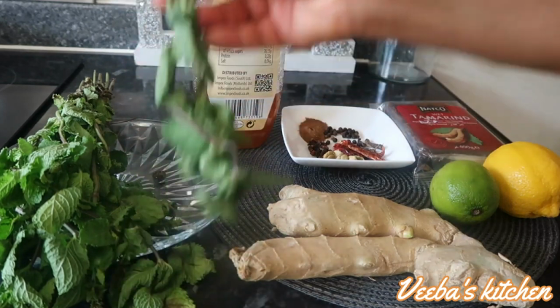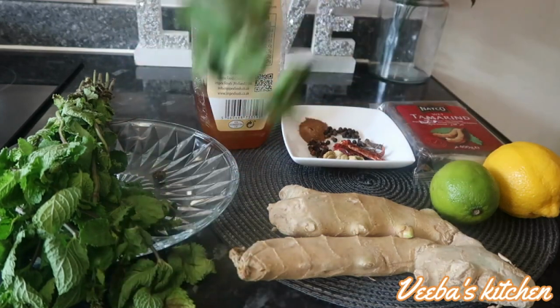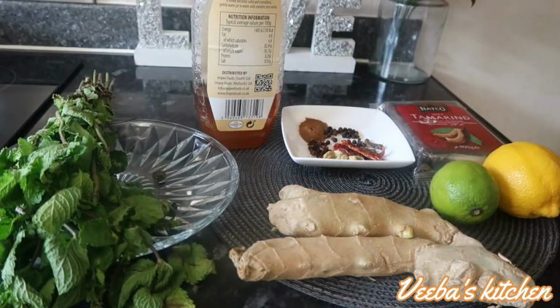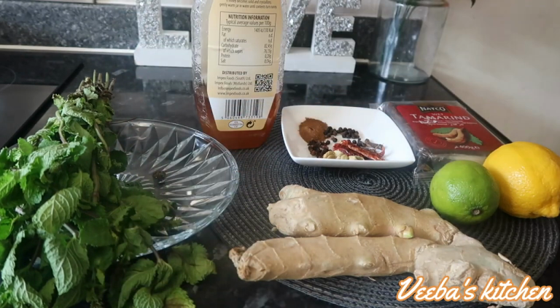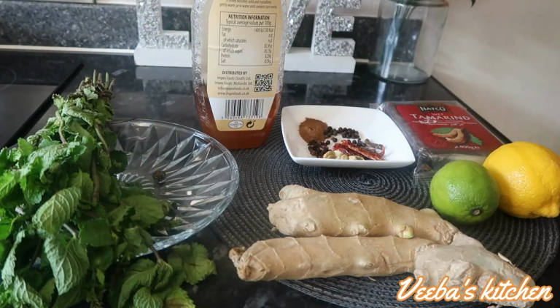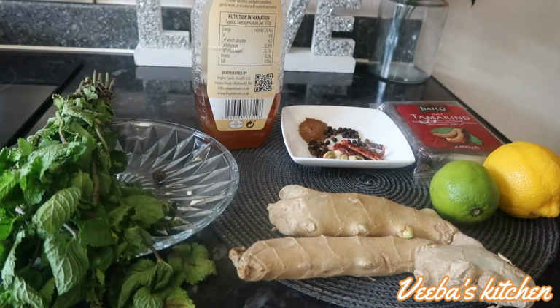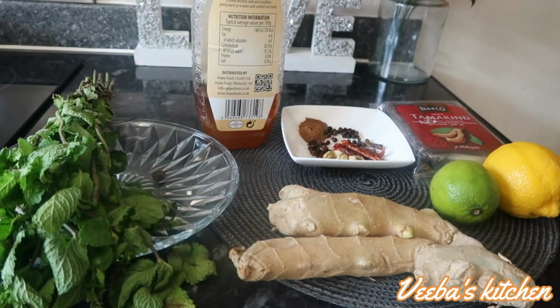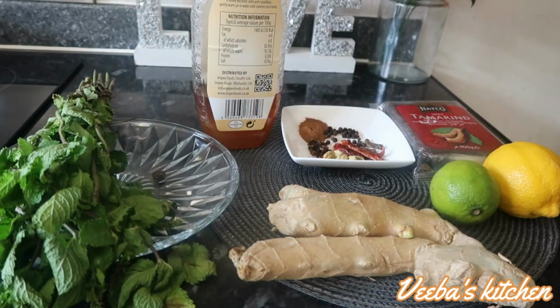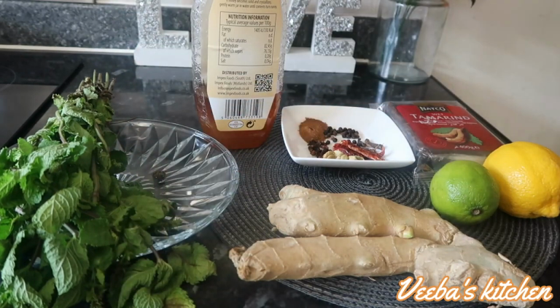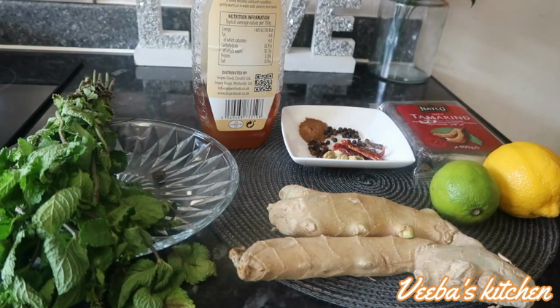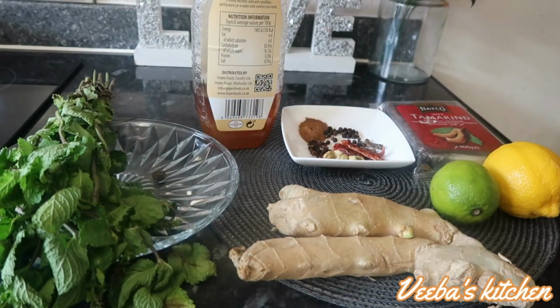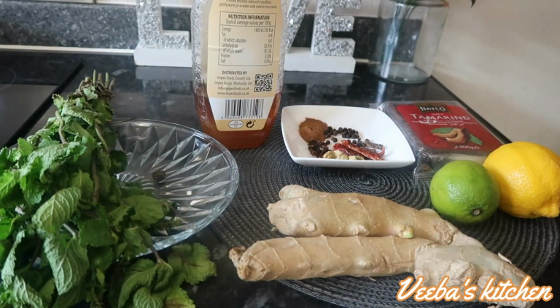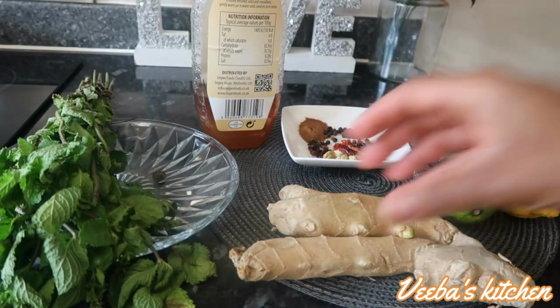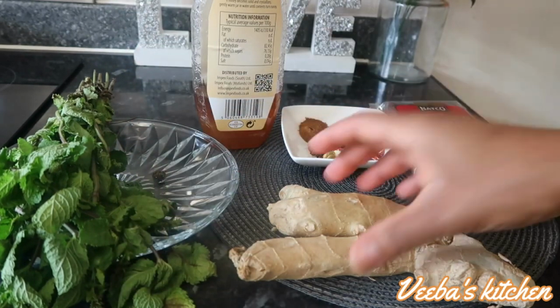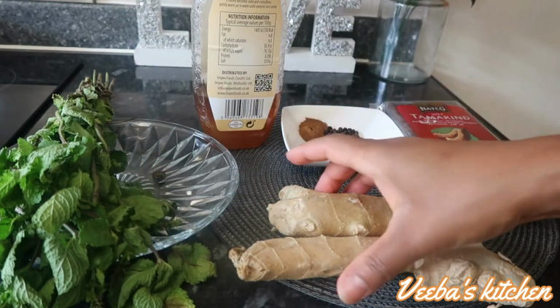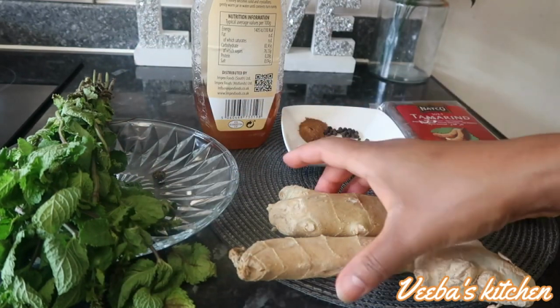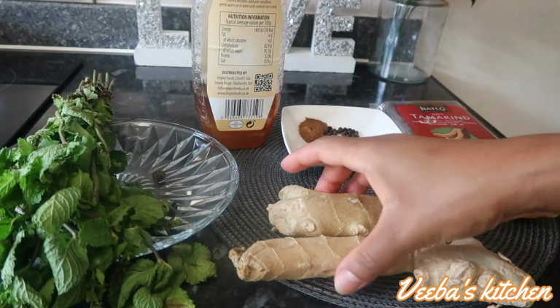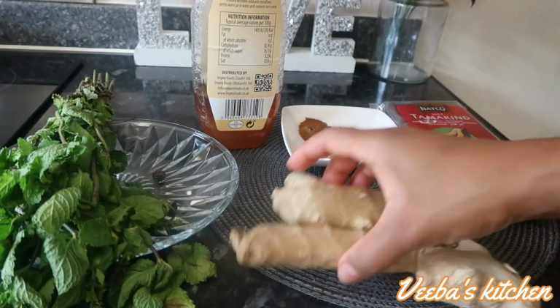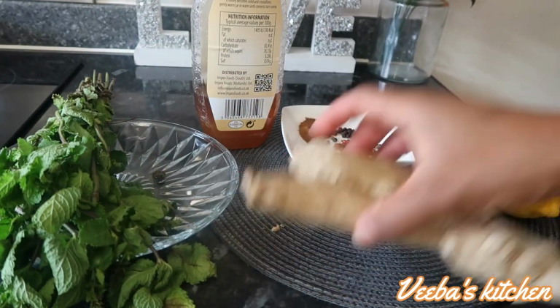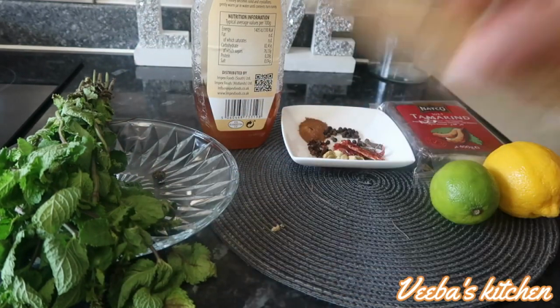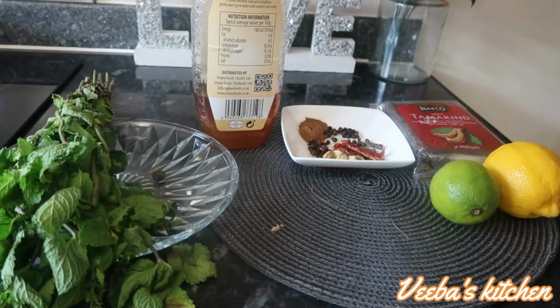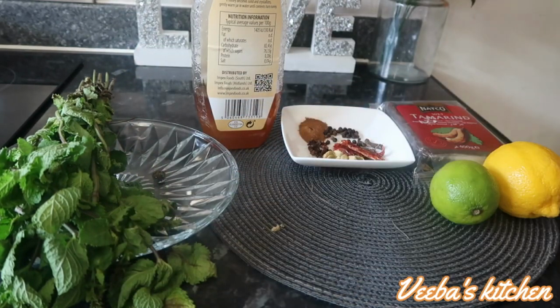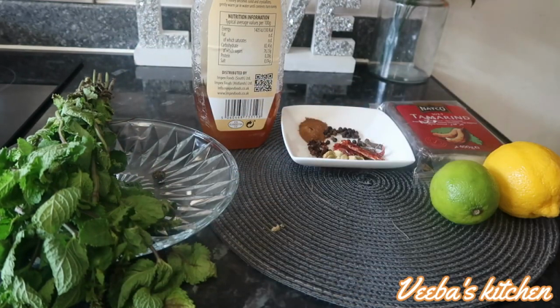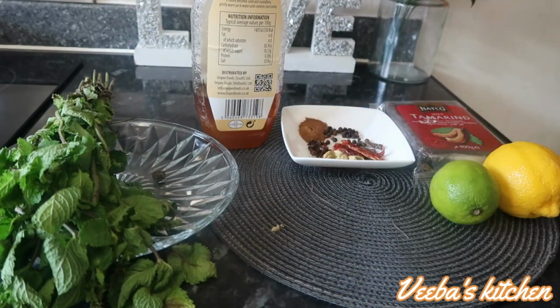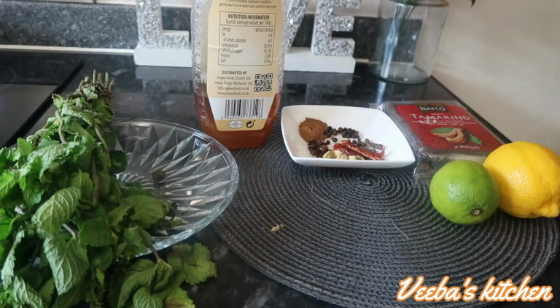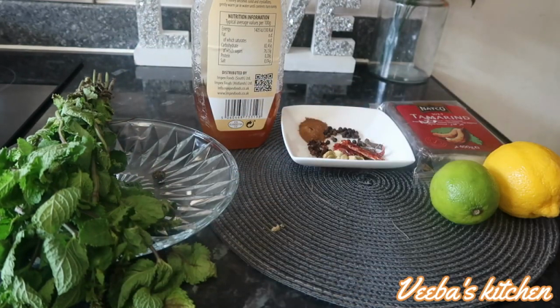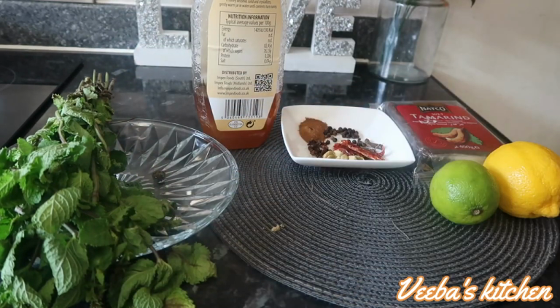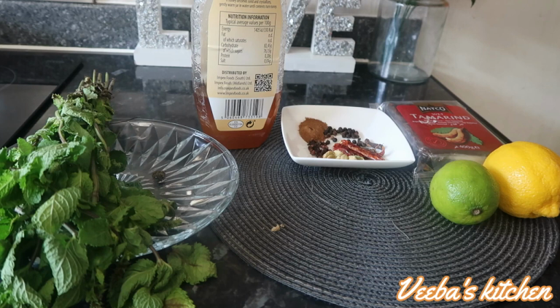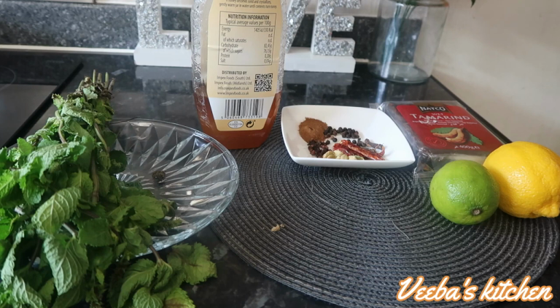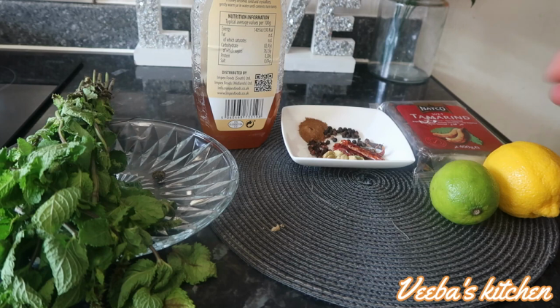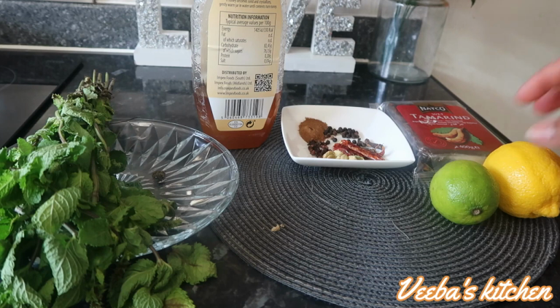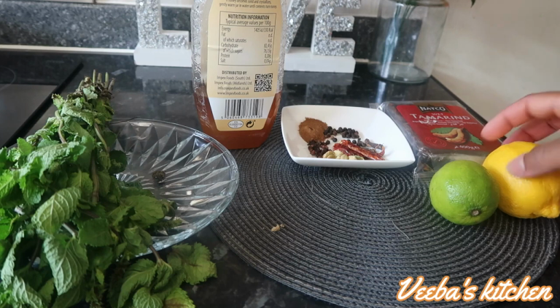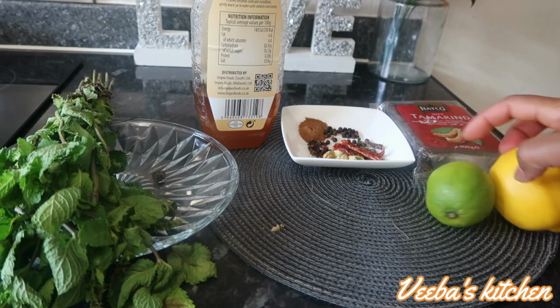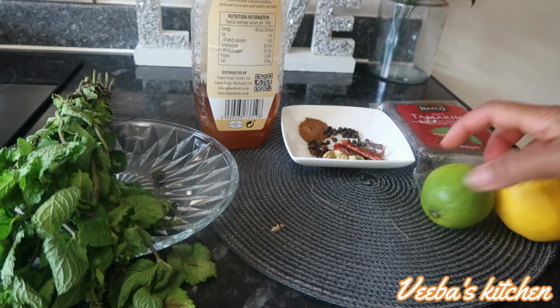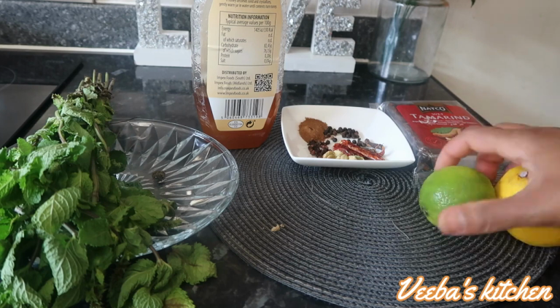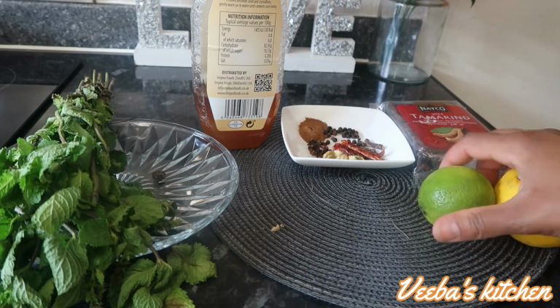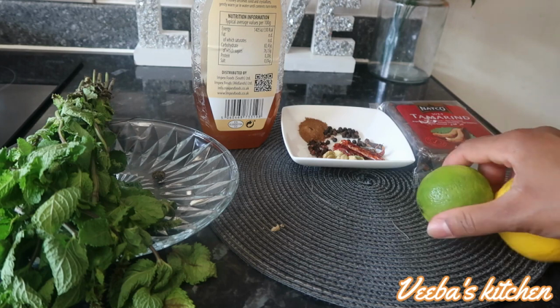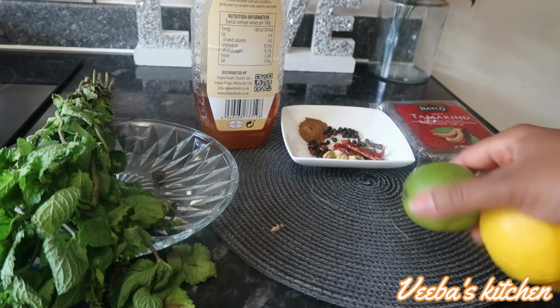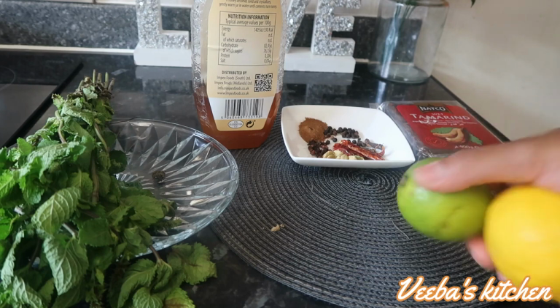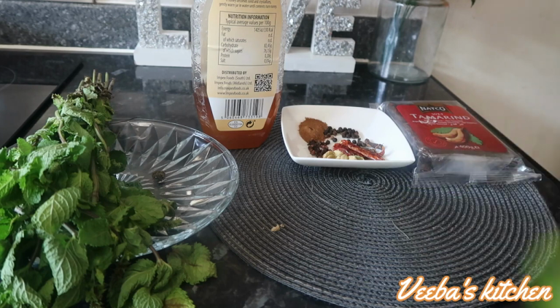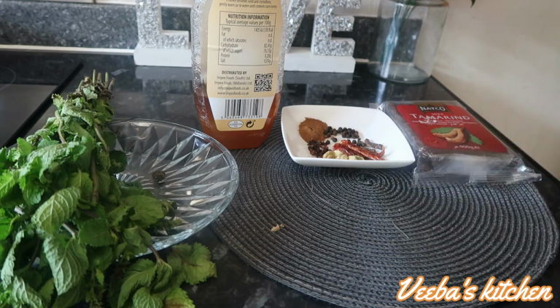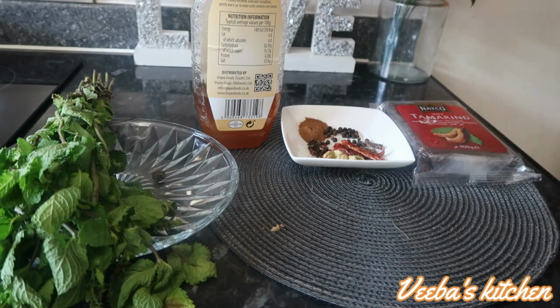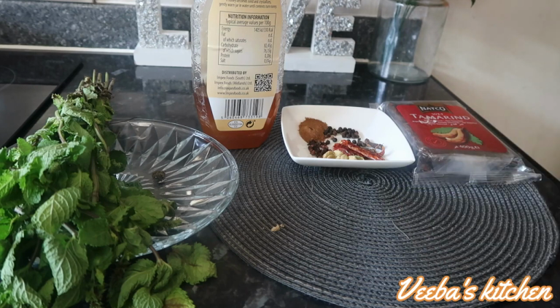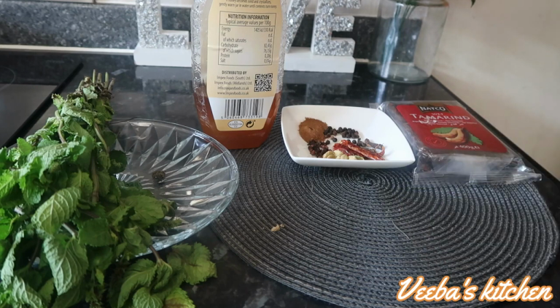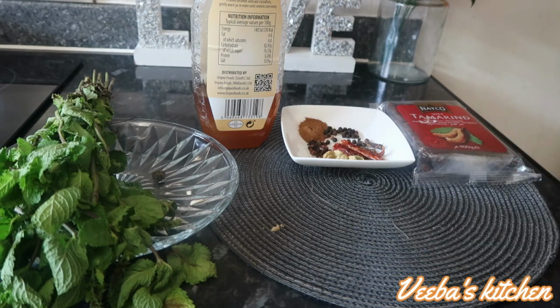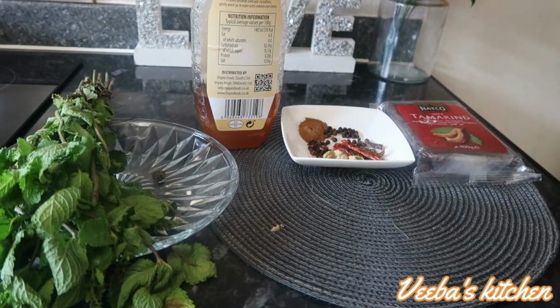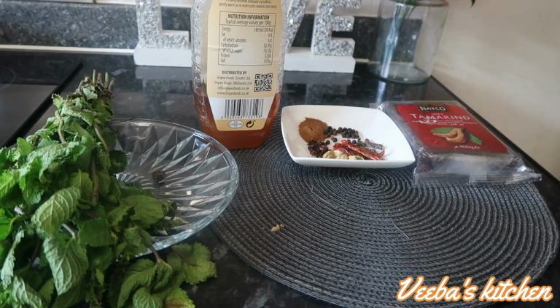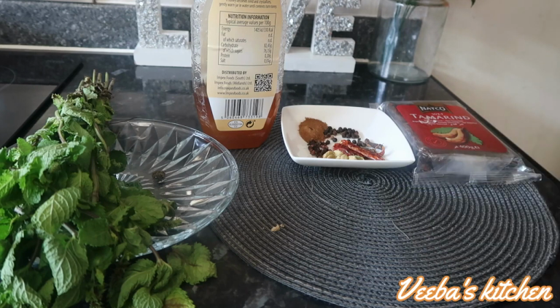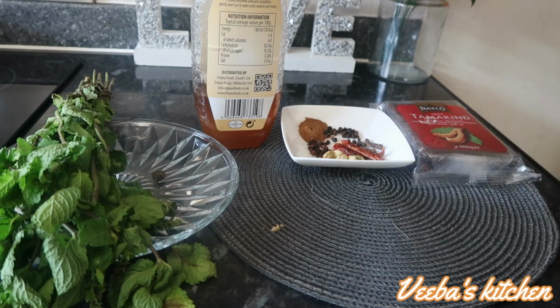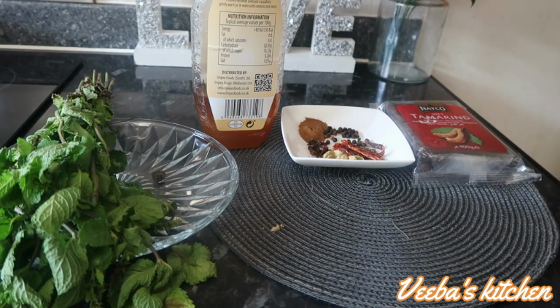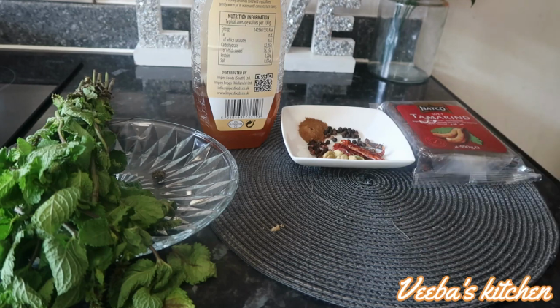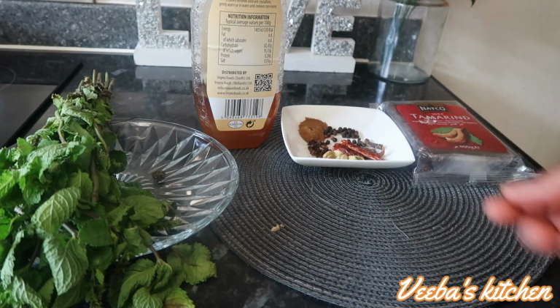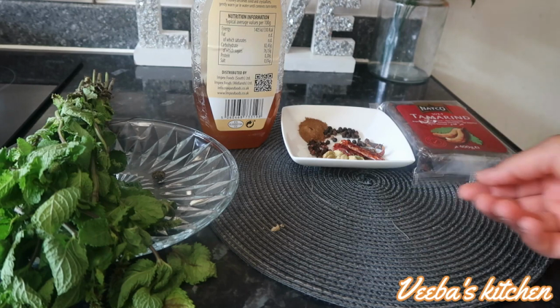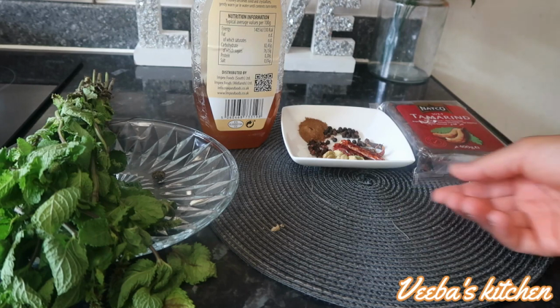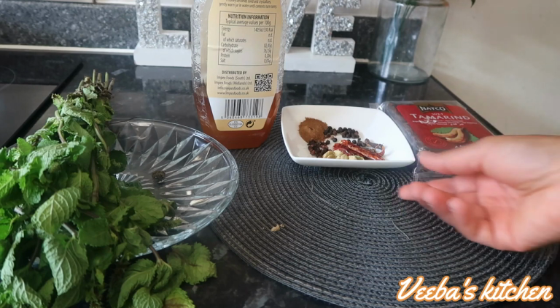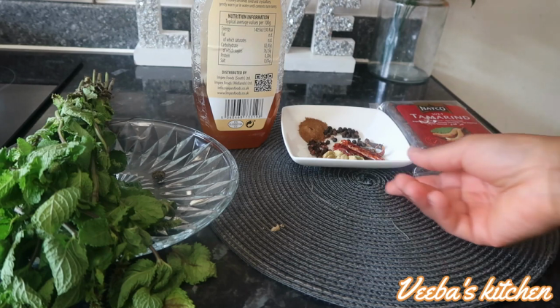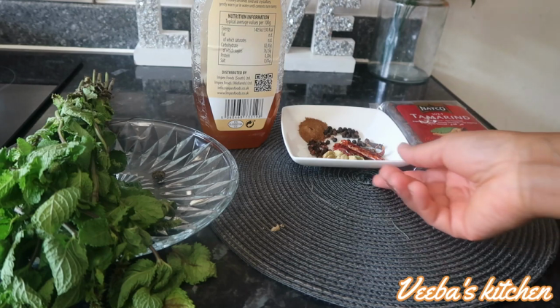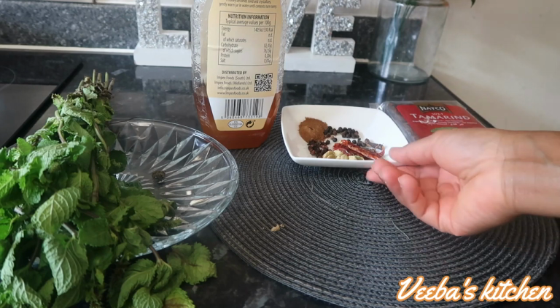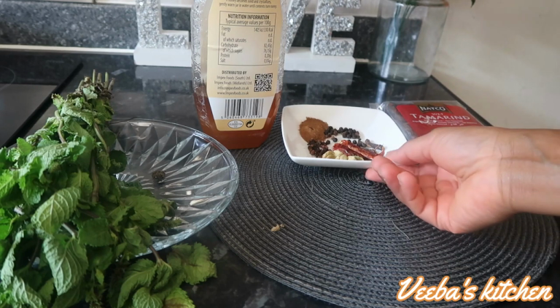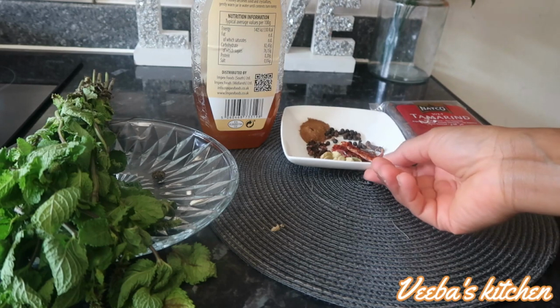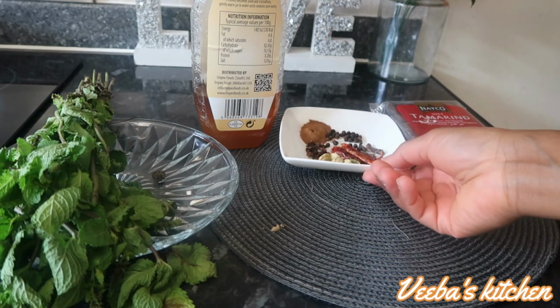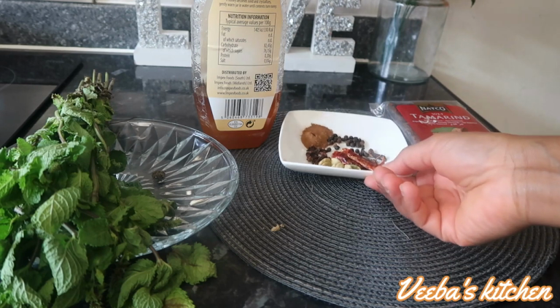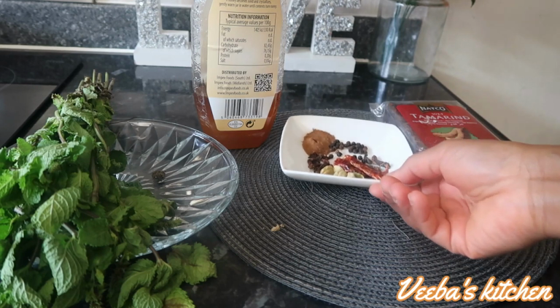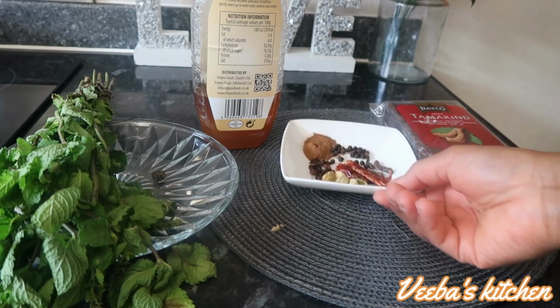I've also got chili peppers and honey. So I'm going to wash the ingredients that need to be washed properly right now, and then we'll start making our juice.